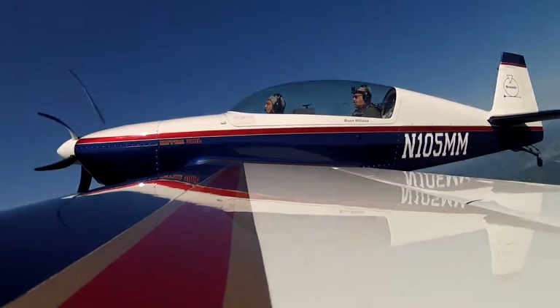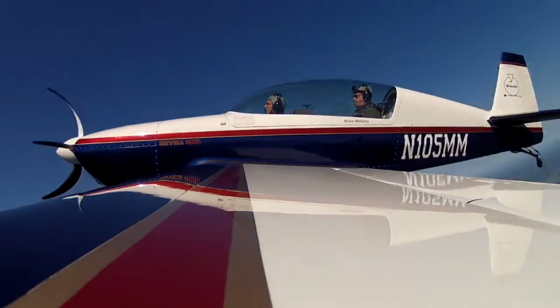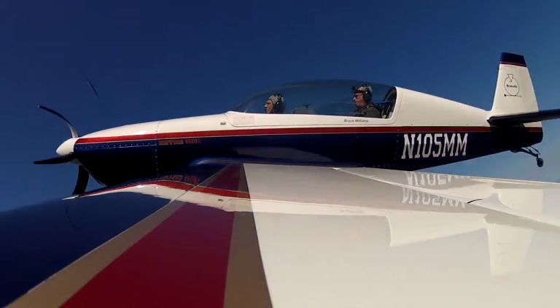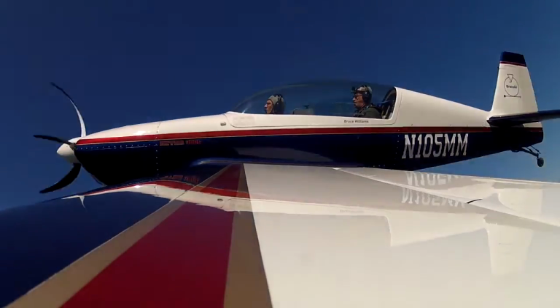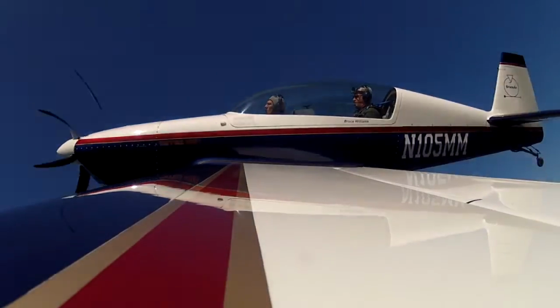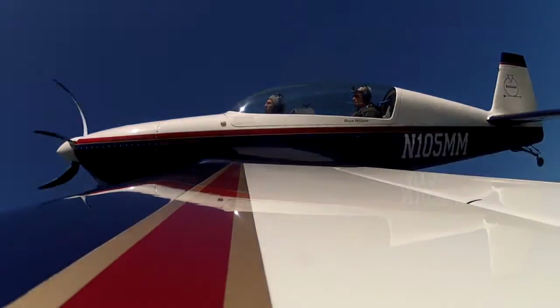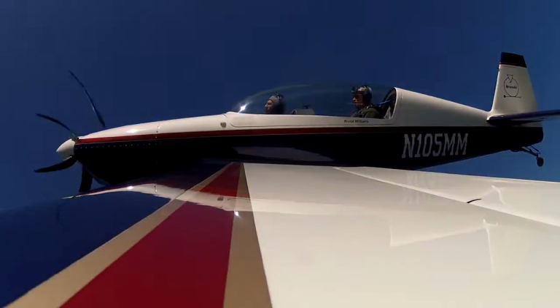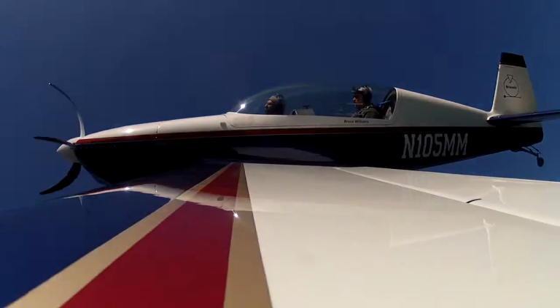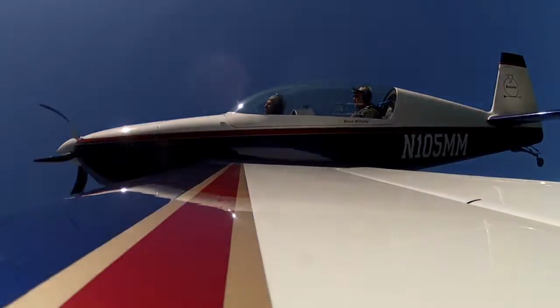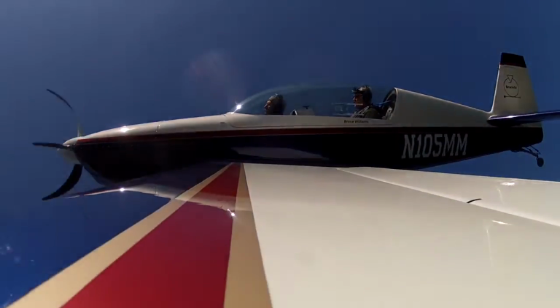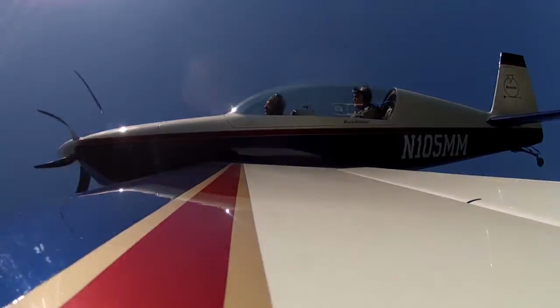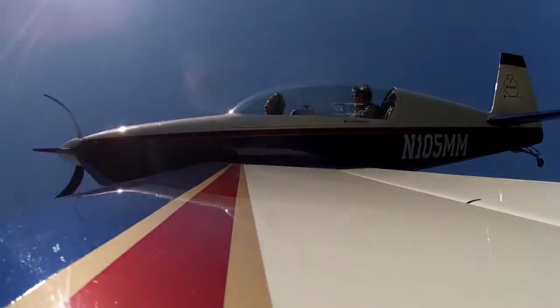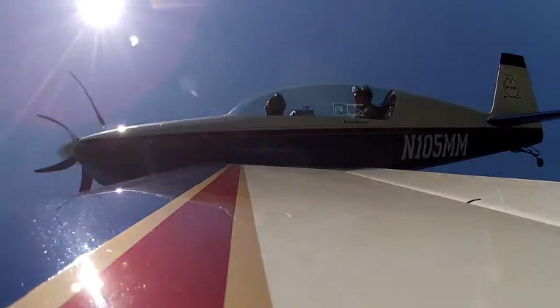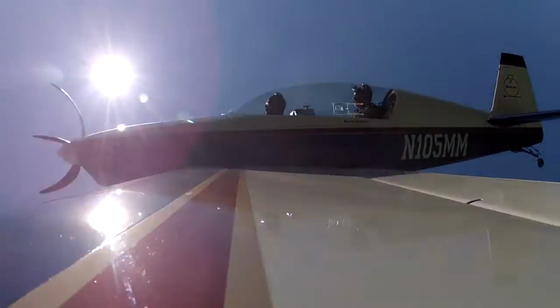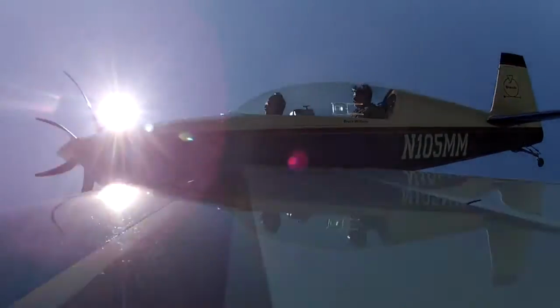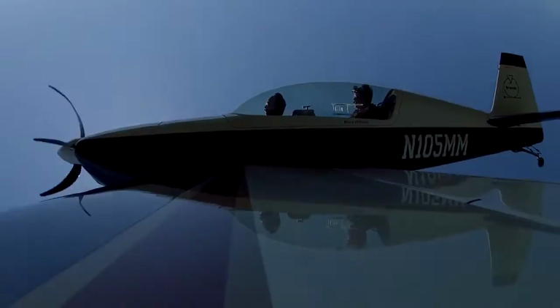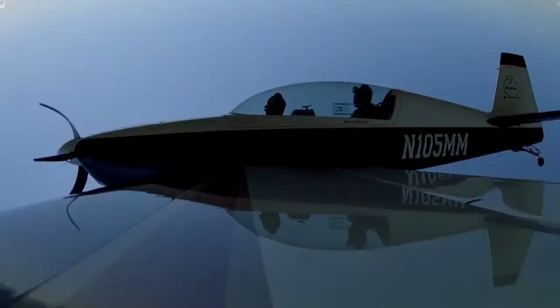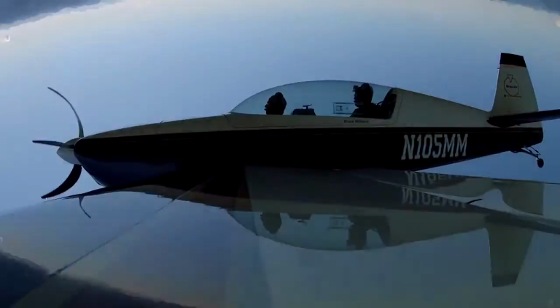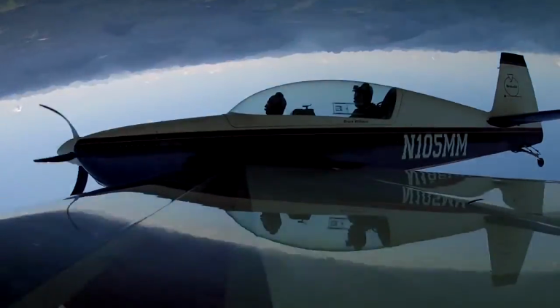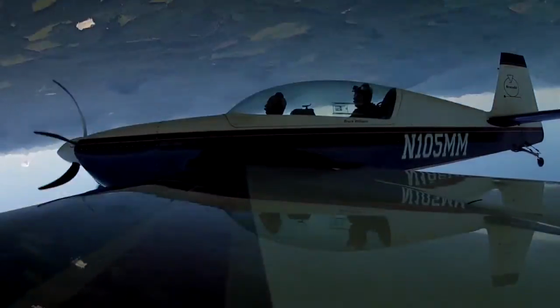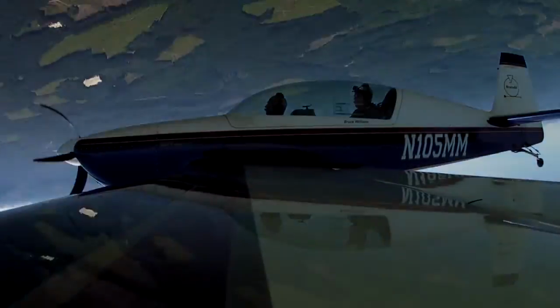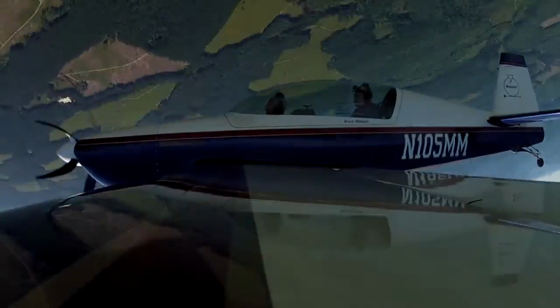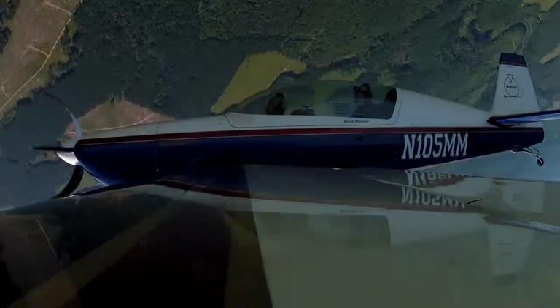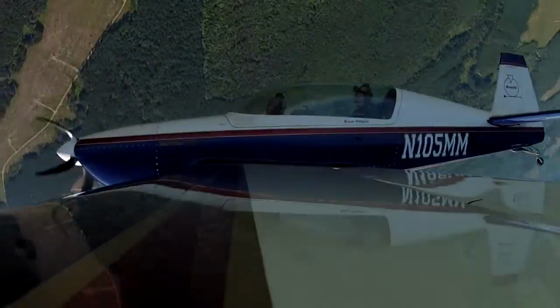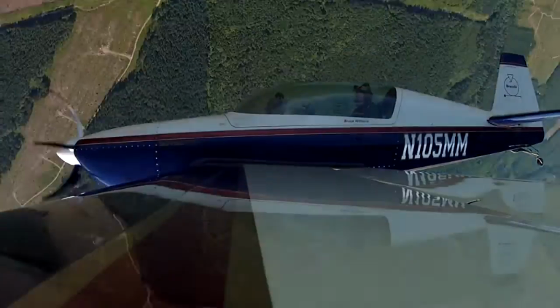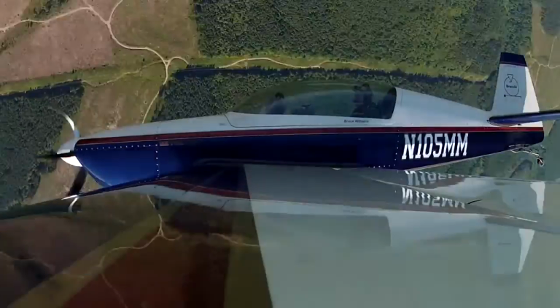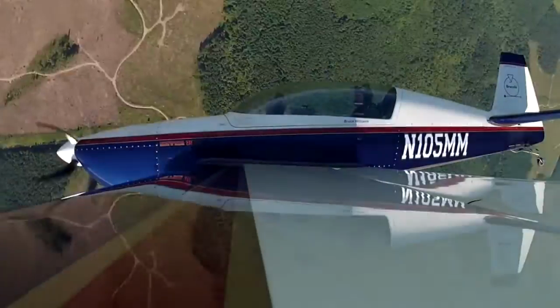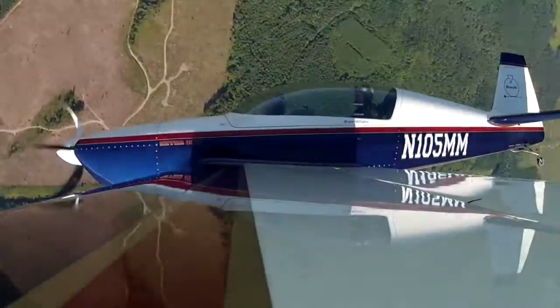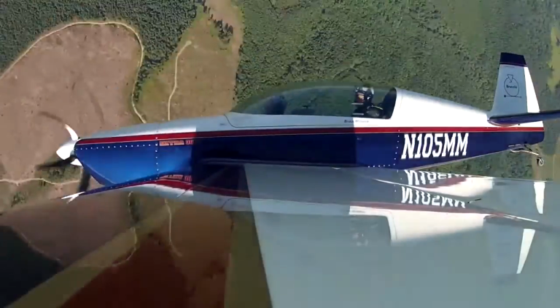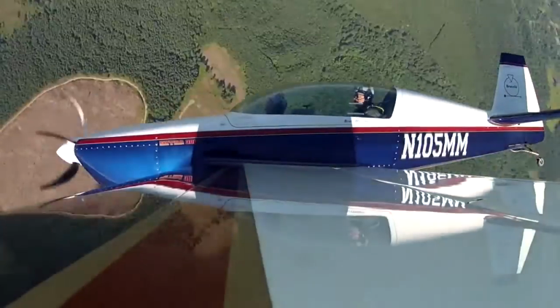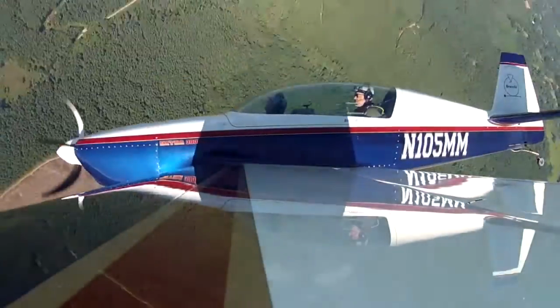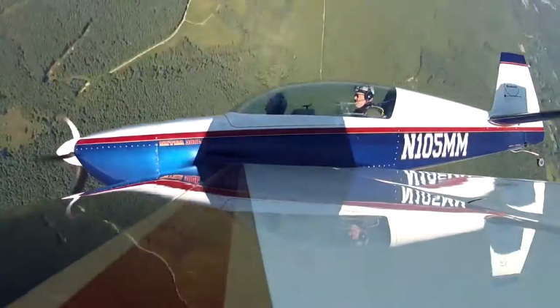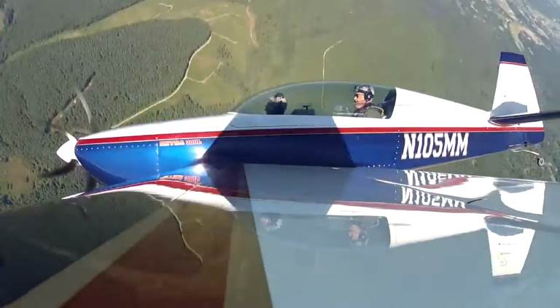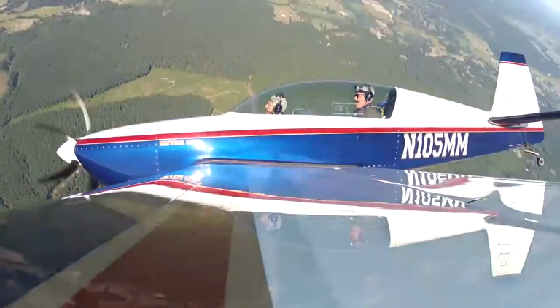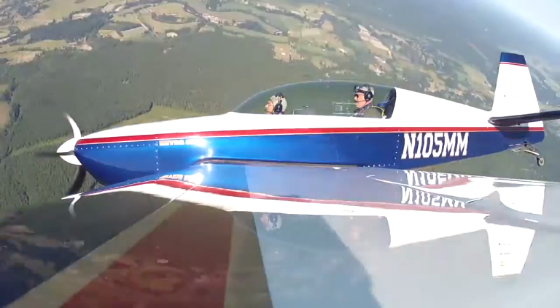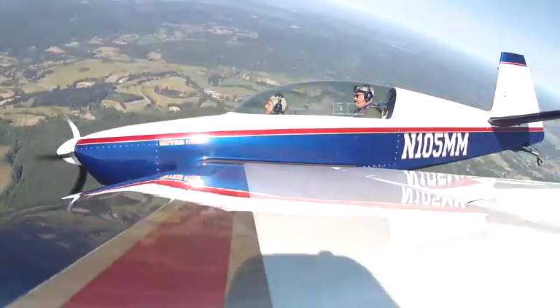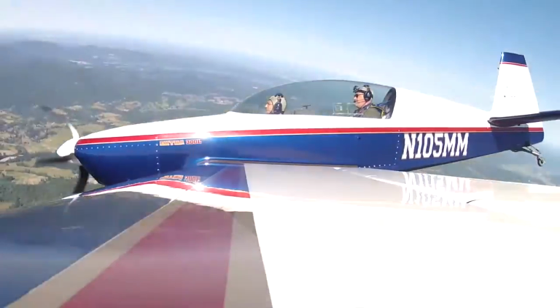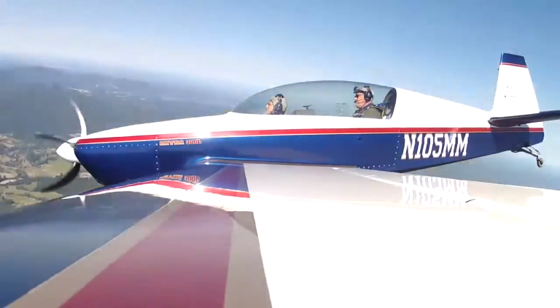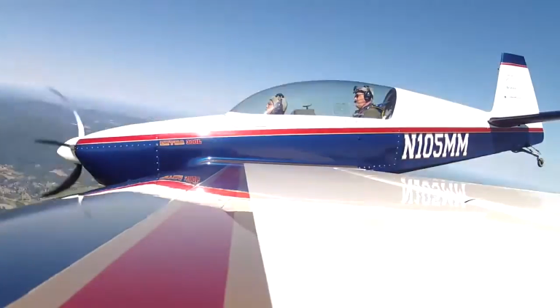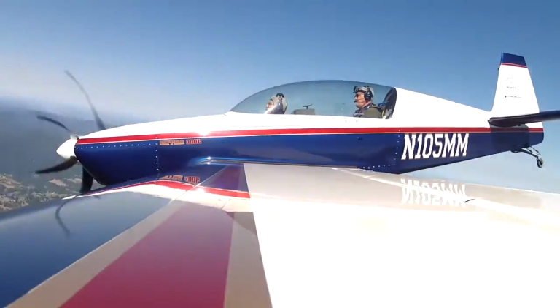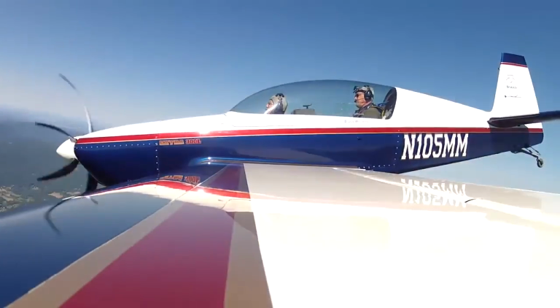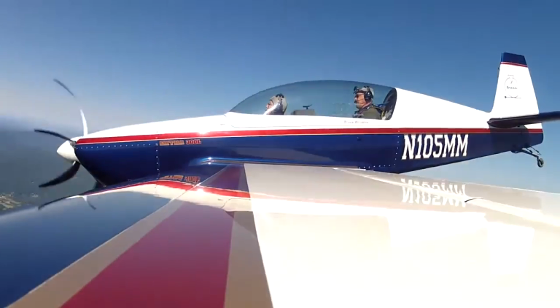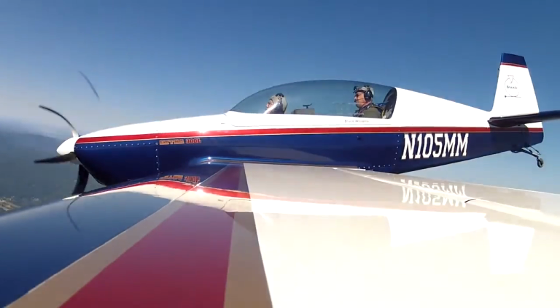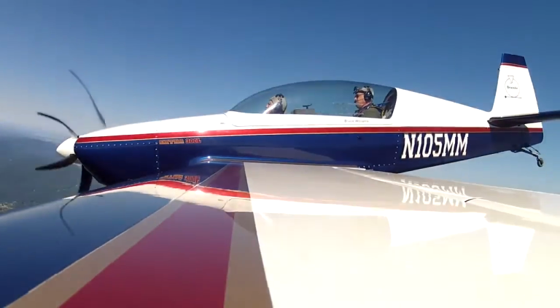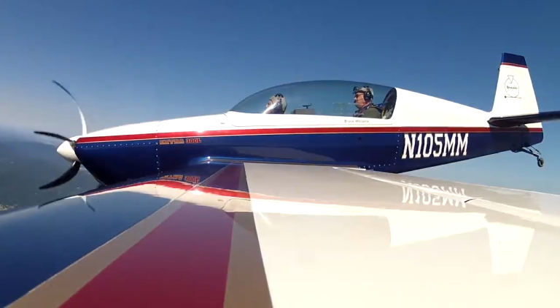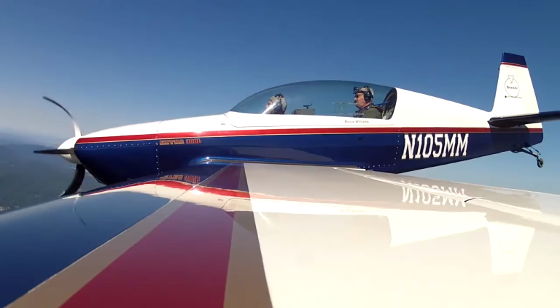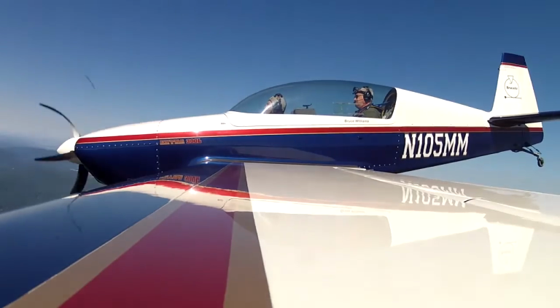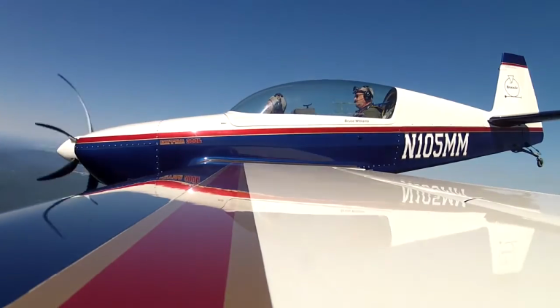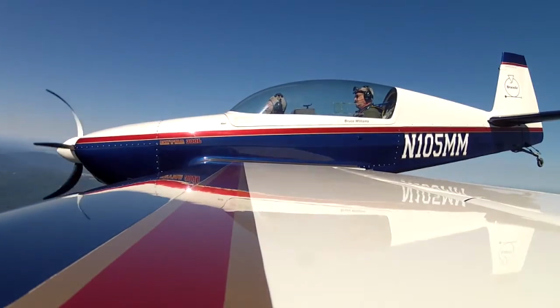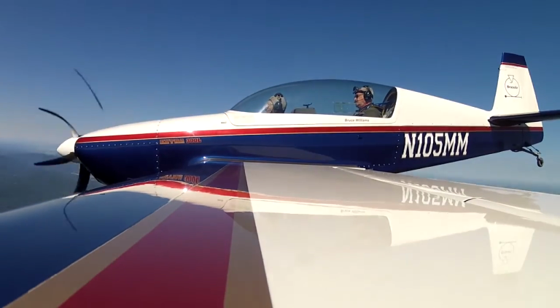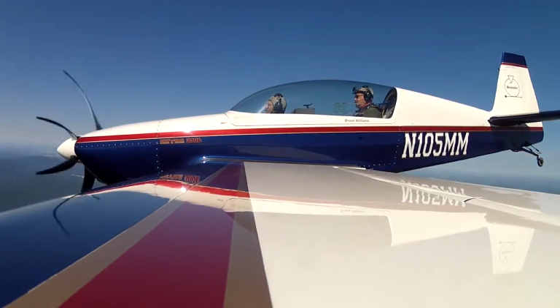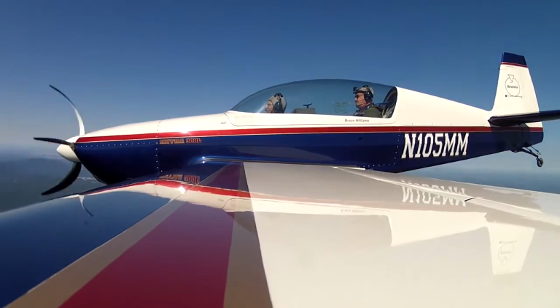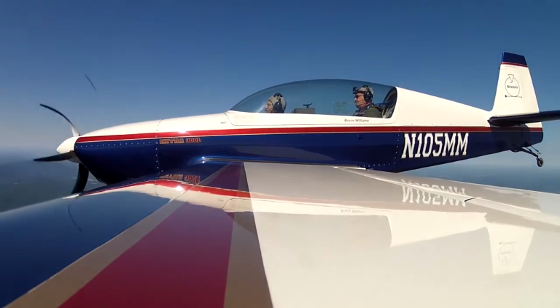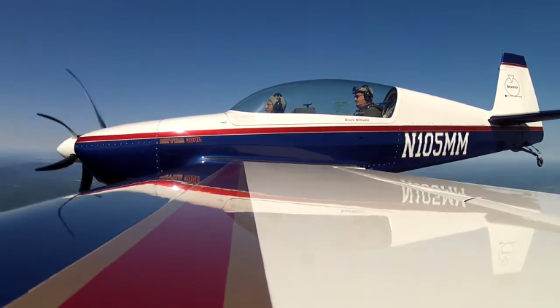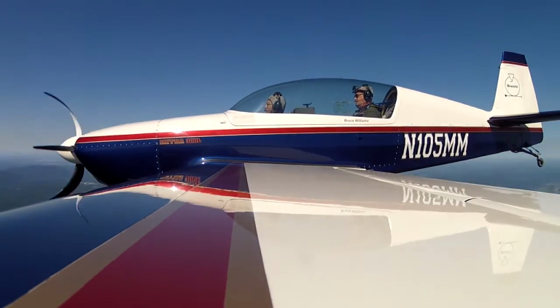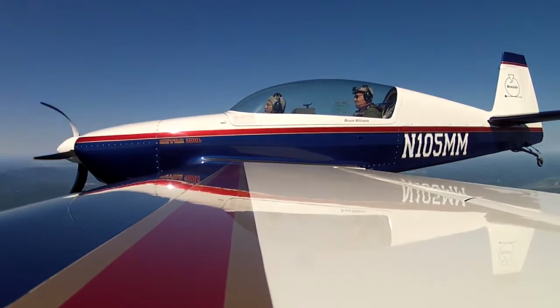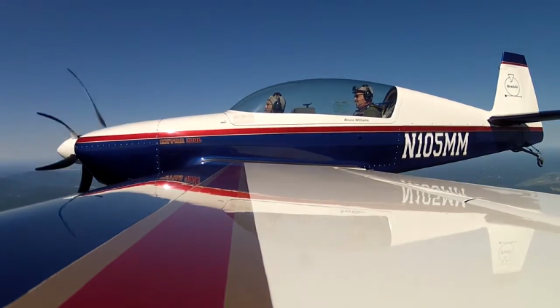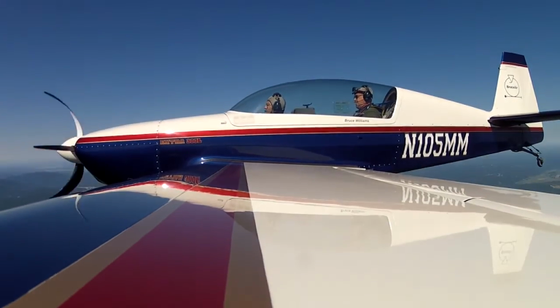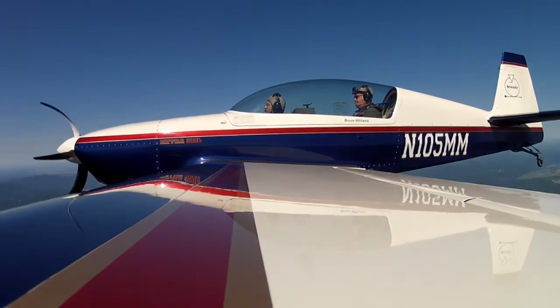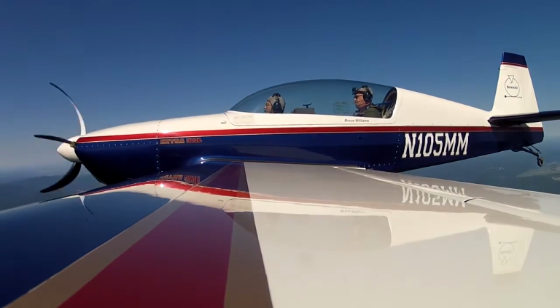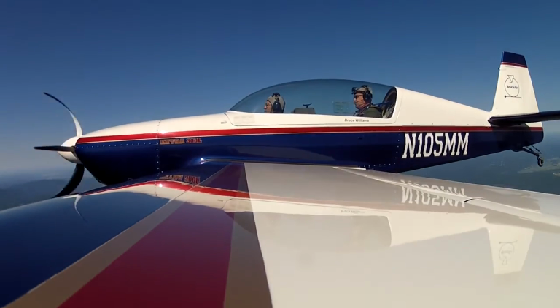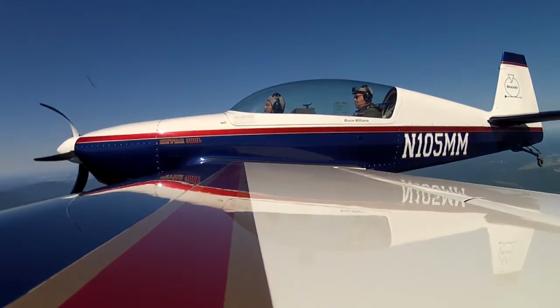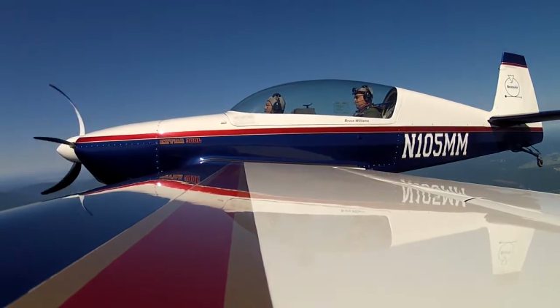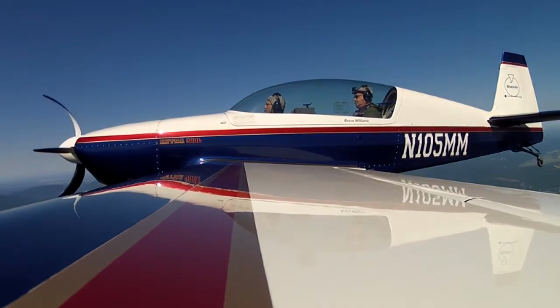Stick moves over — don't push or pull, let it come around, wings are level, bring the nose smoothly back up to the horizon.